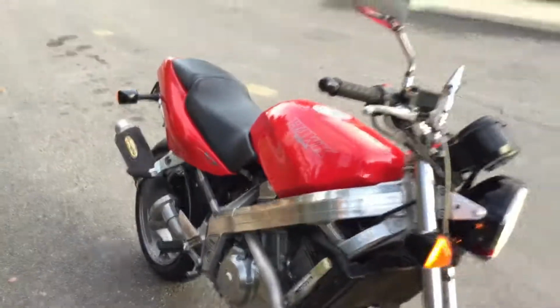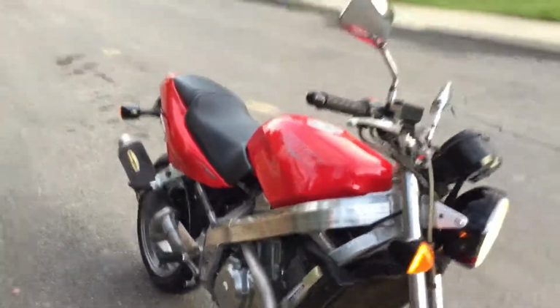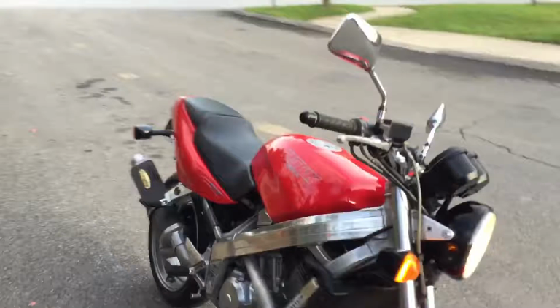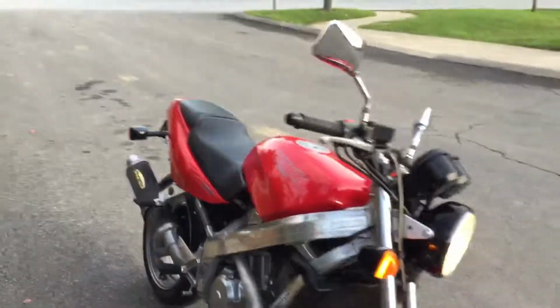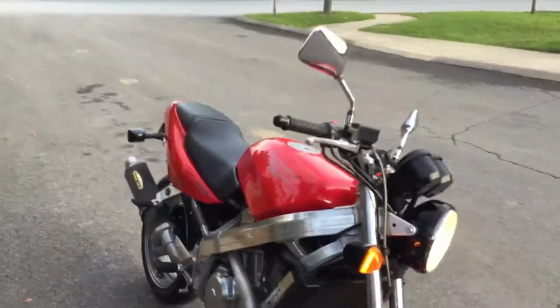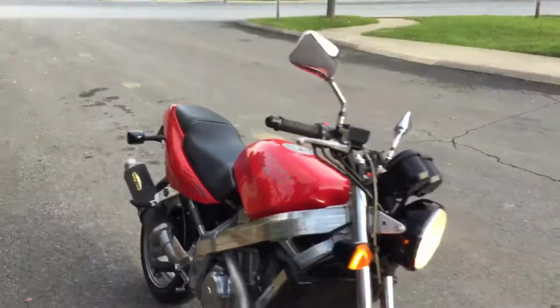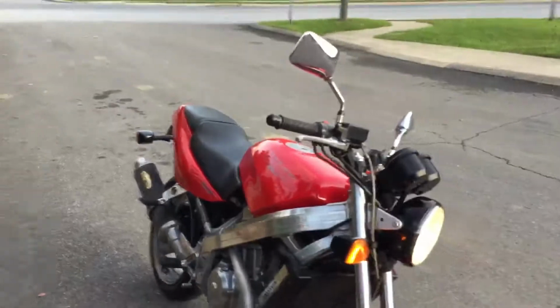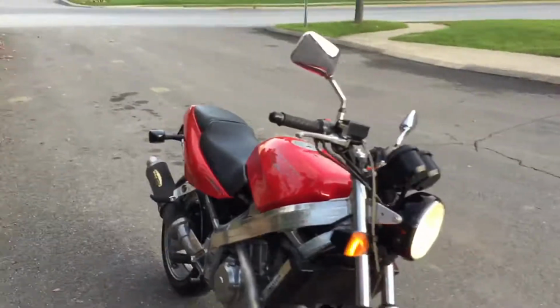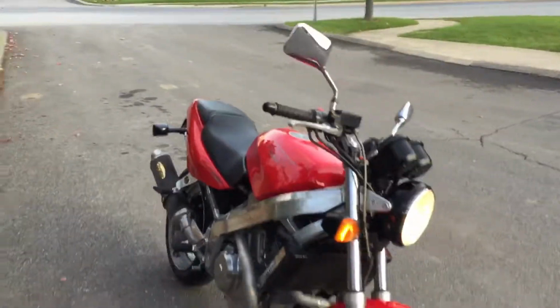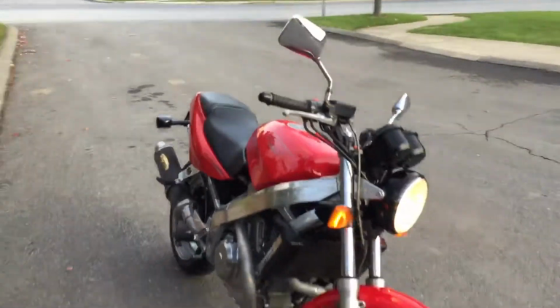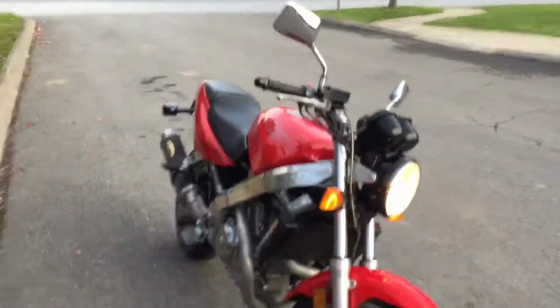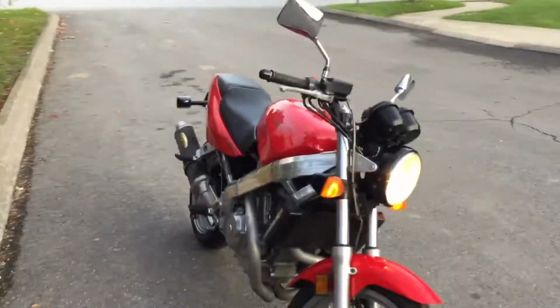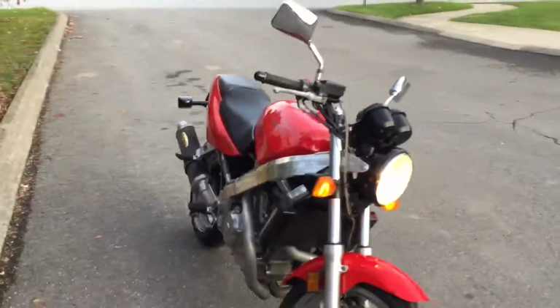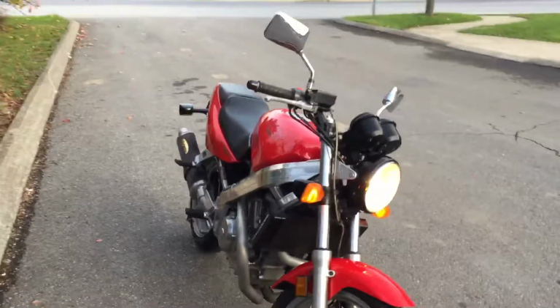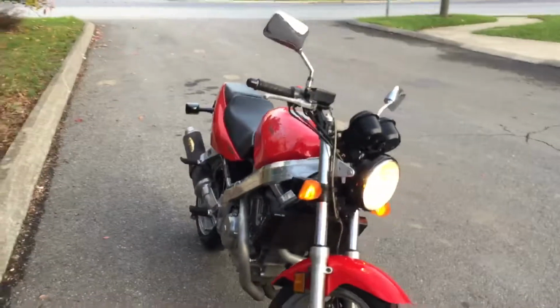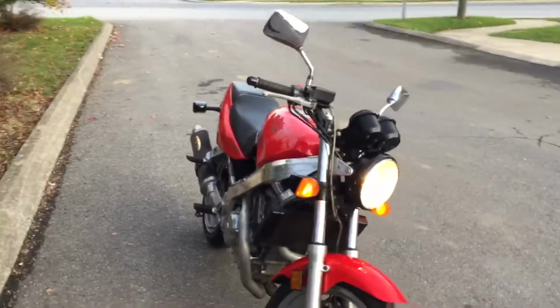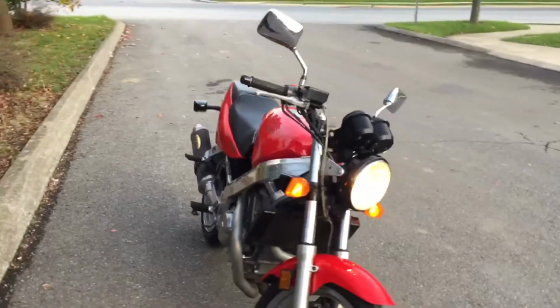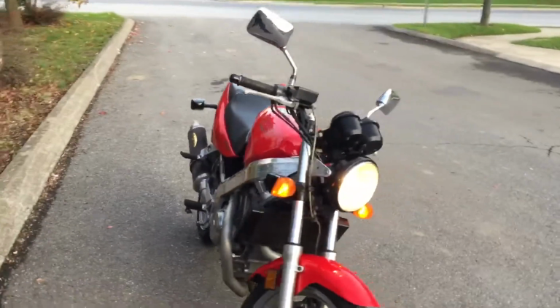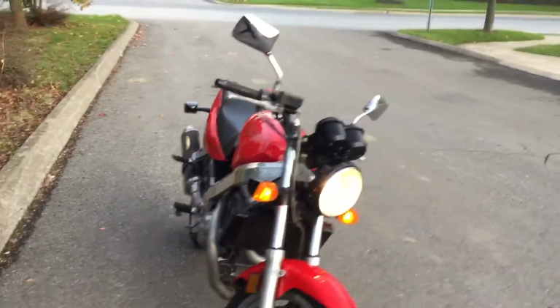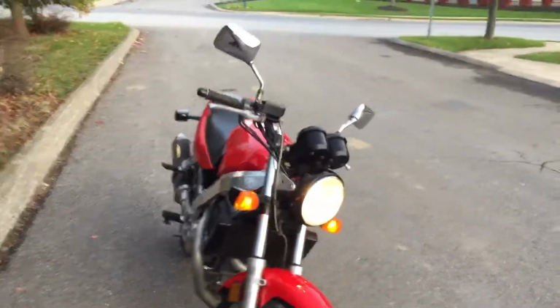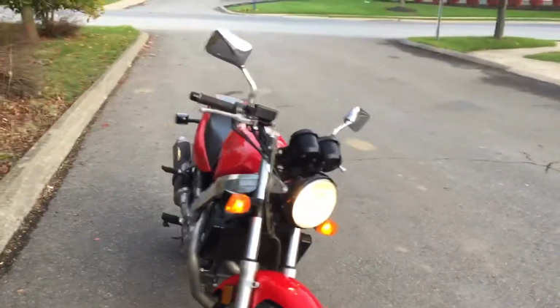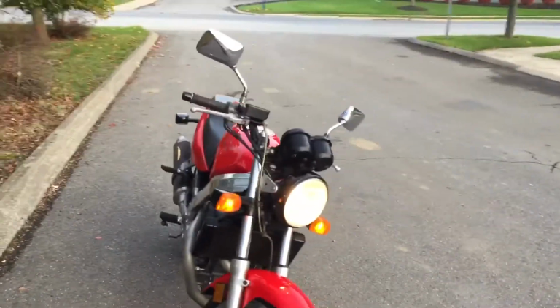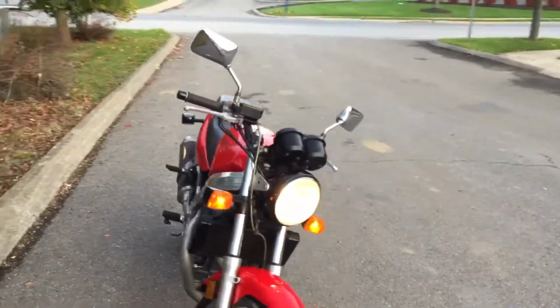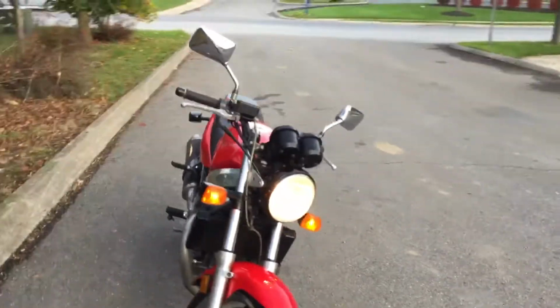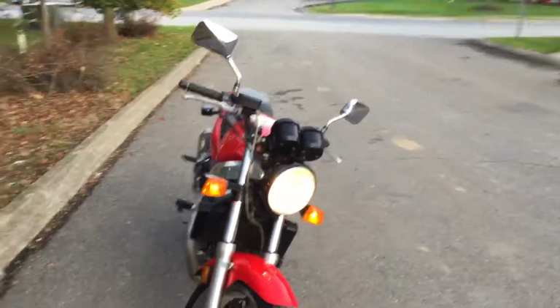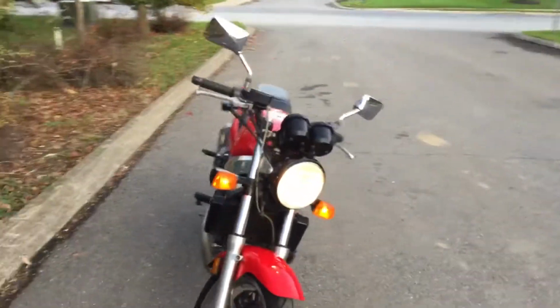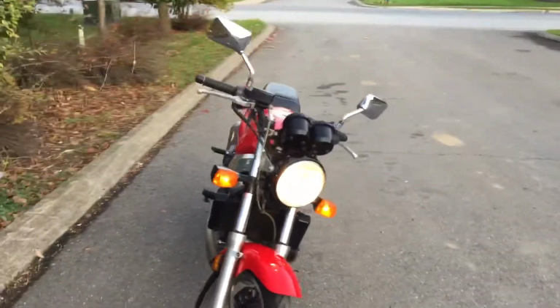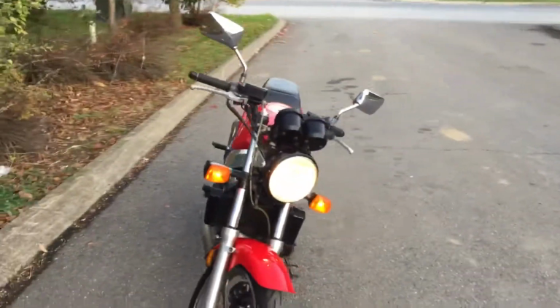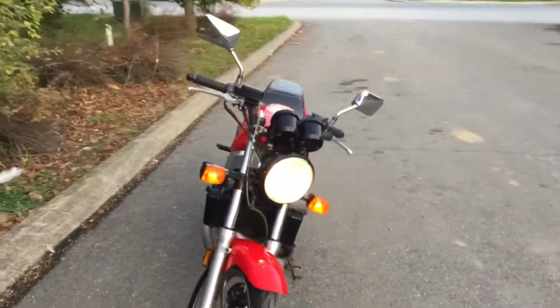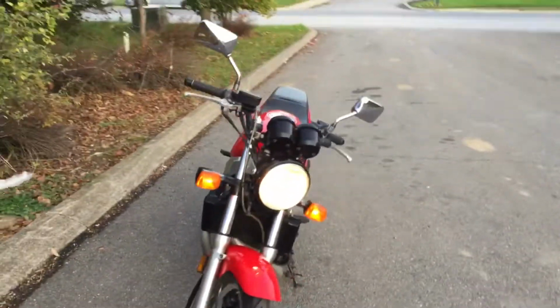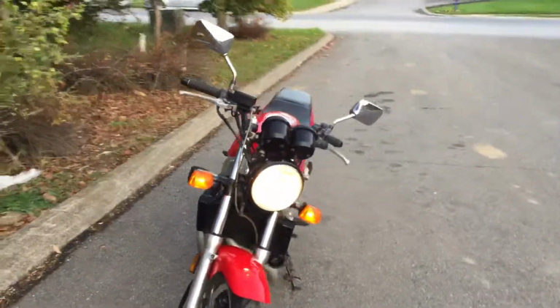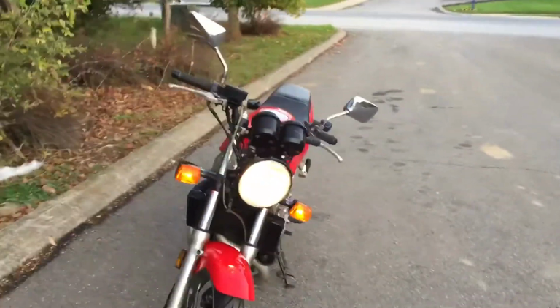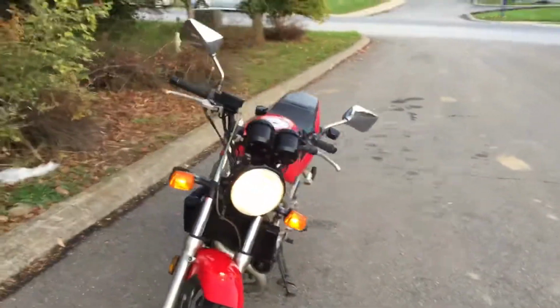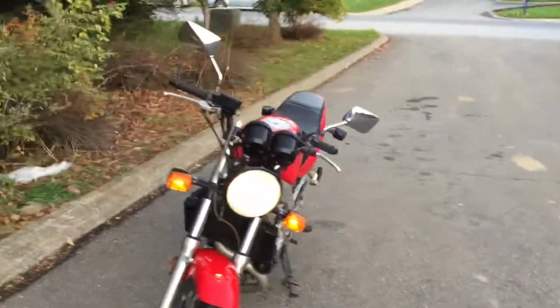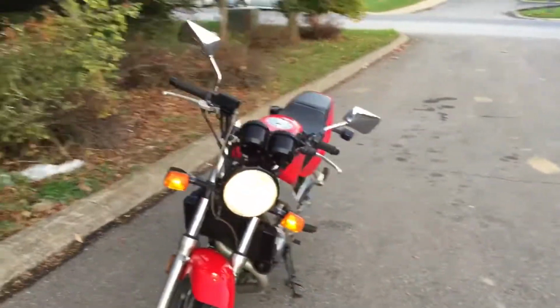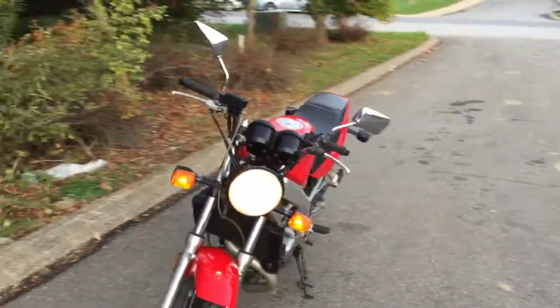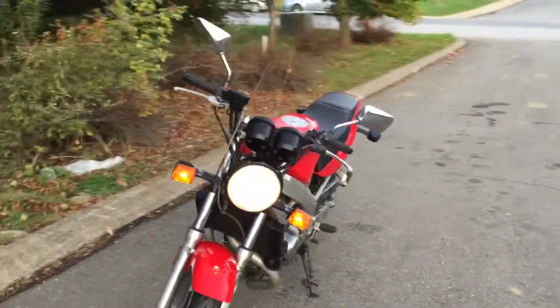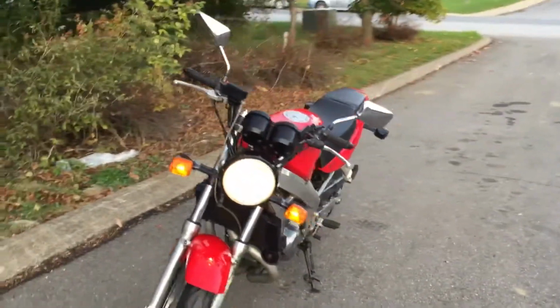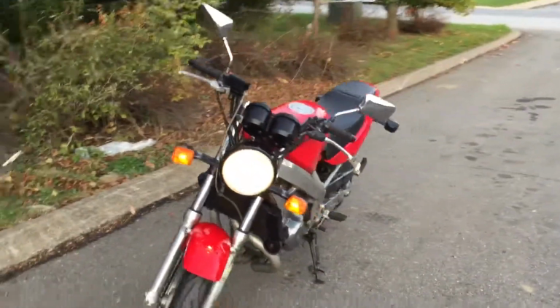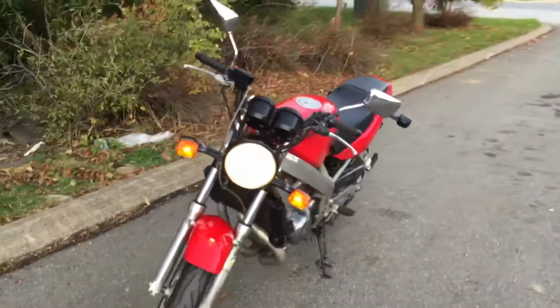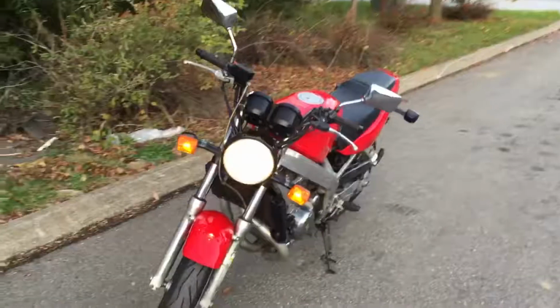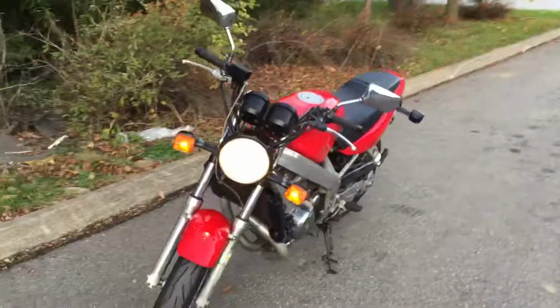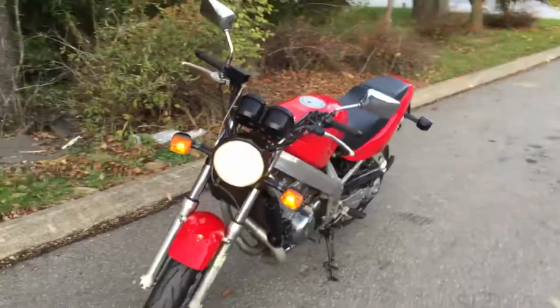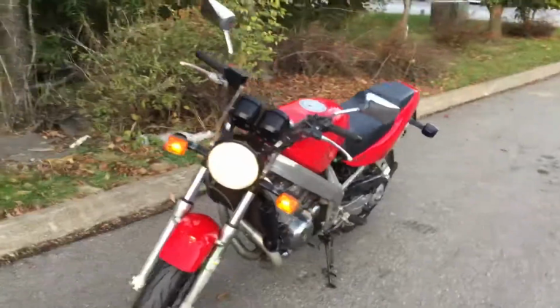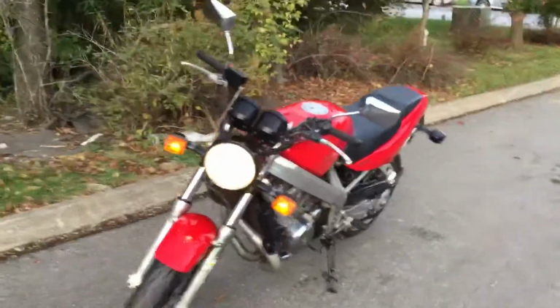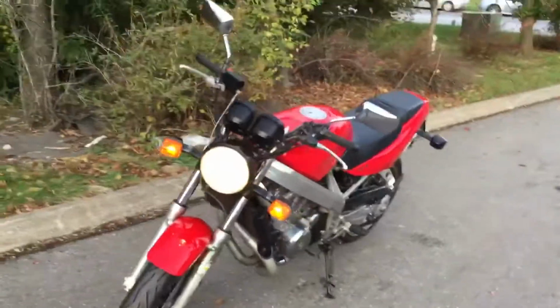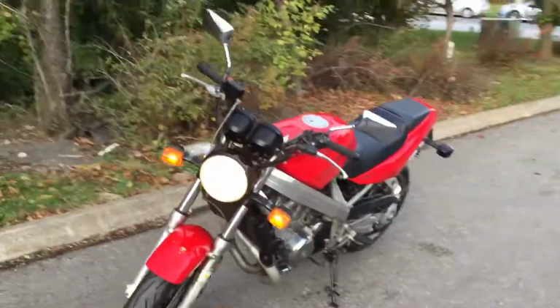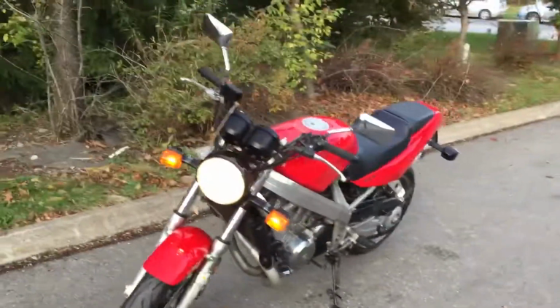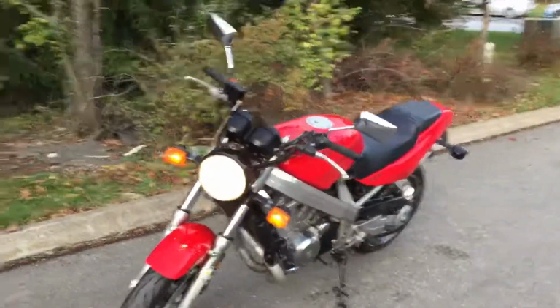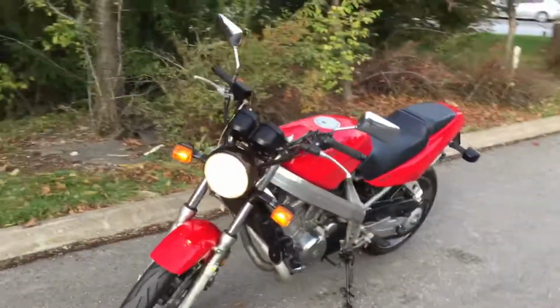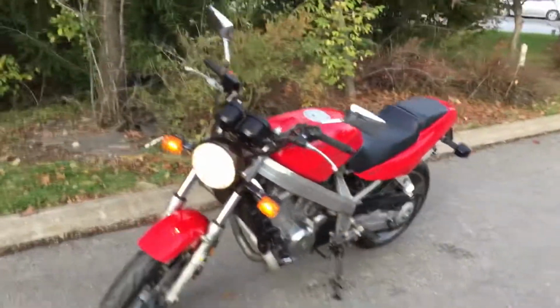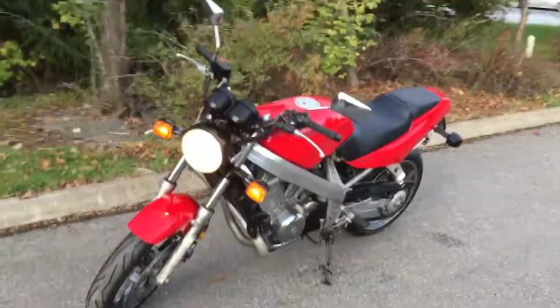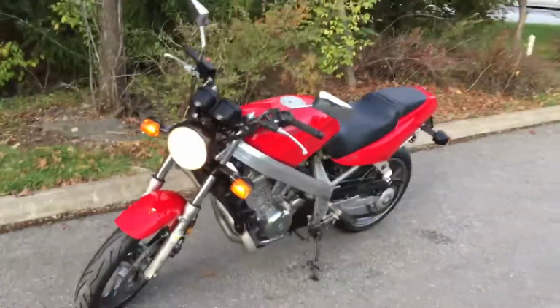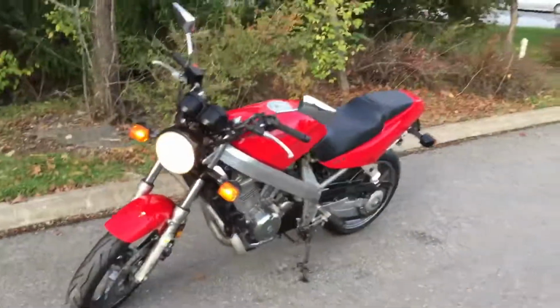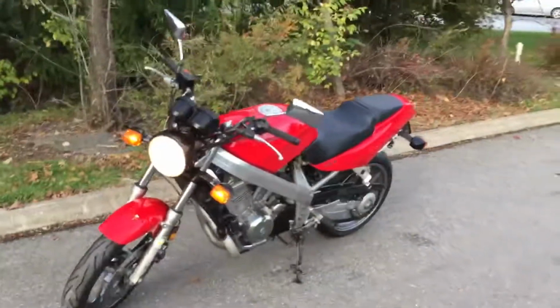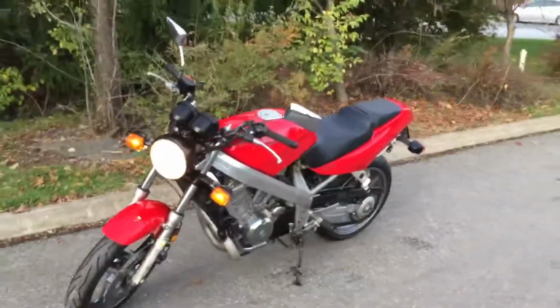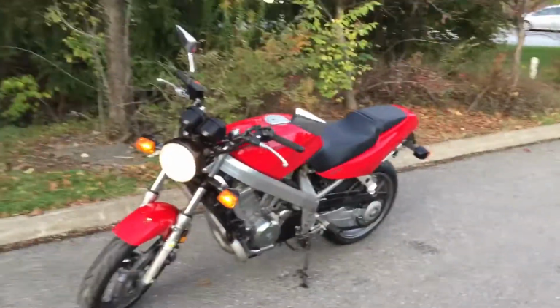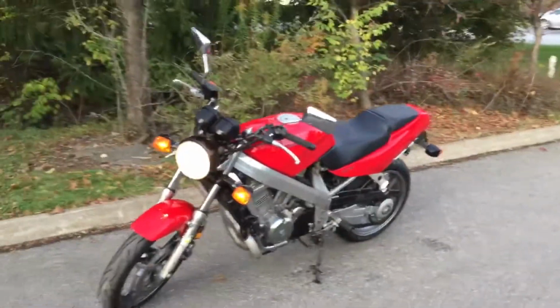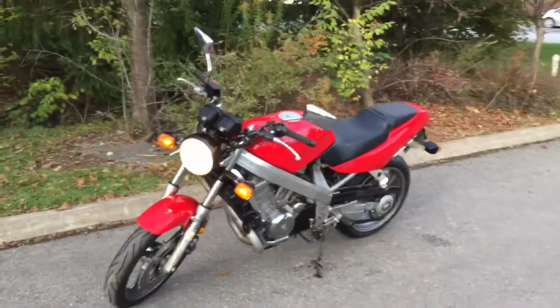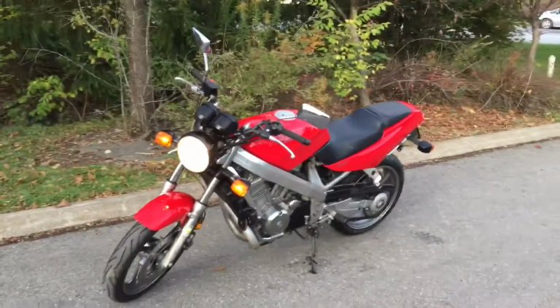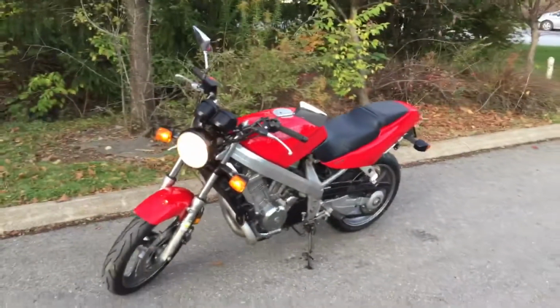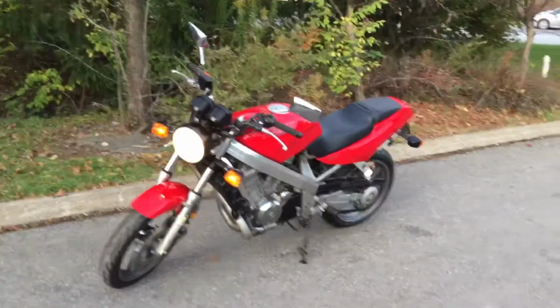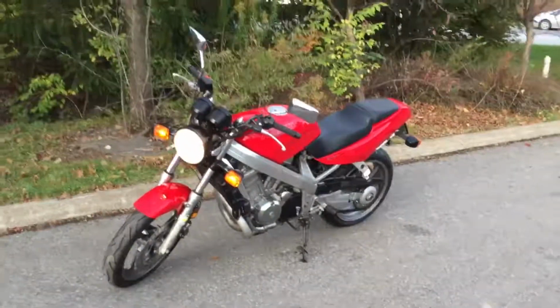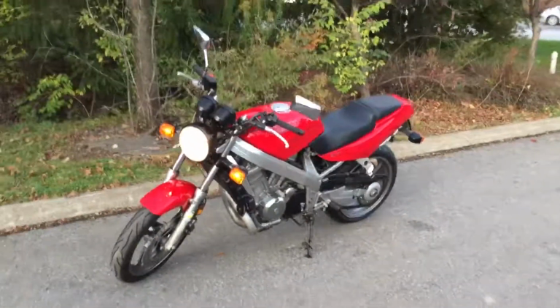Give us a call today or email info at Kisselmotorsports.com for more information on this Hawk. Thank you.